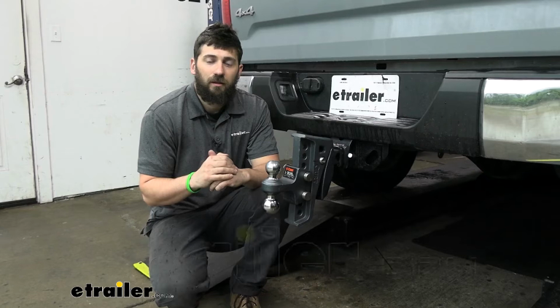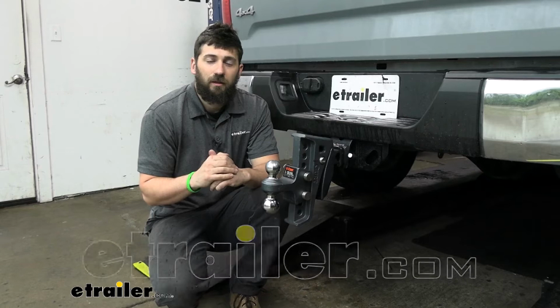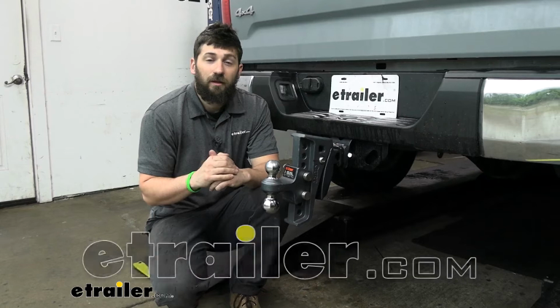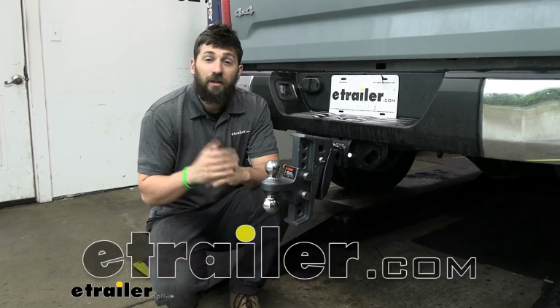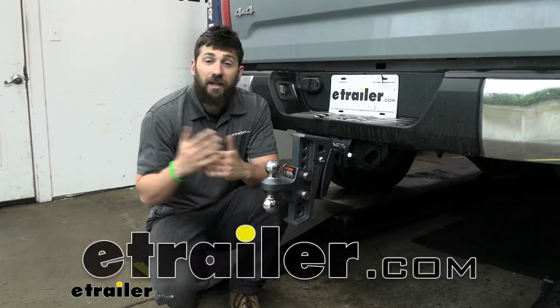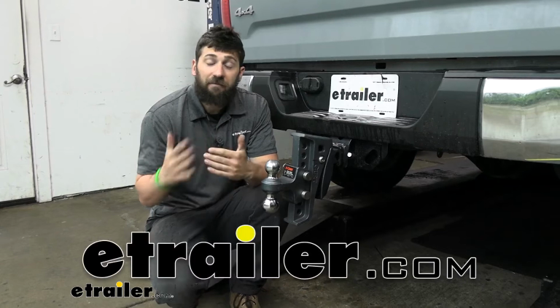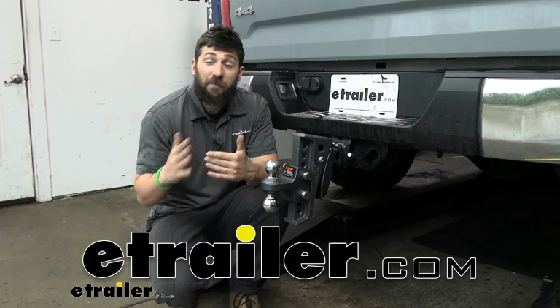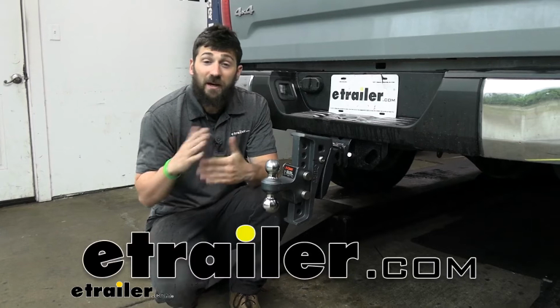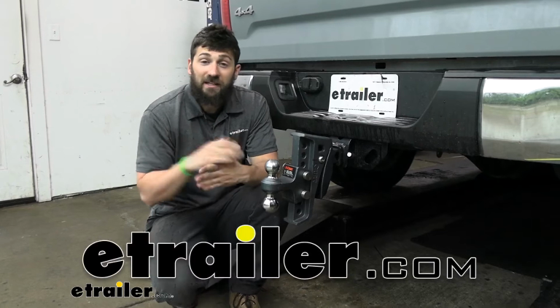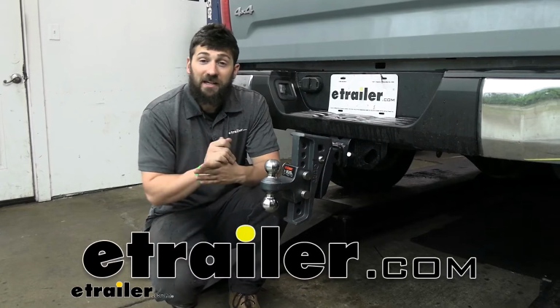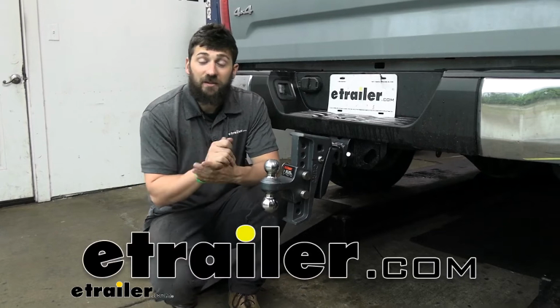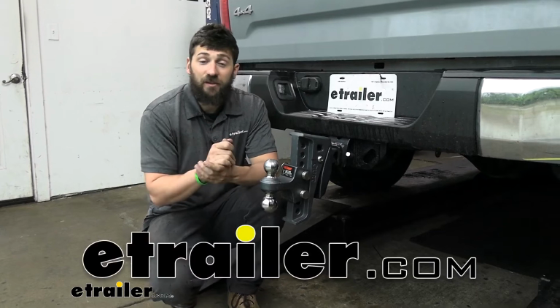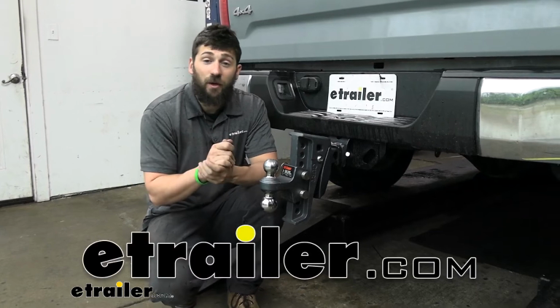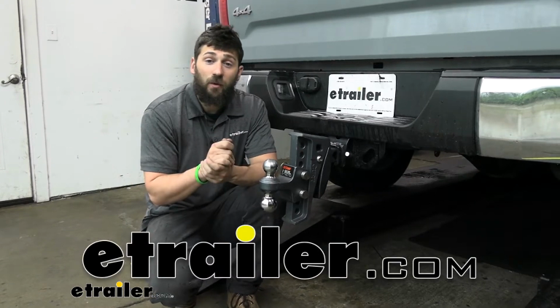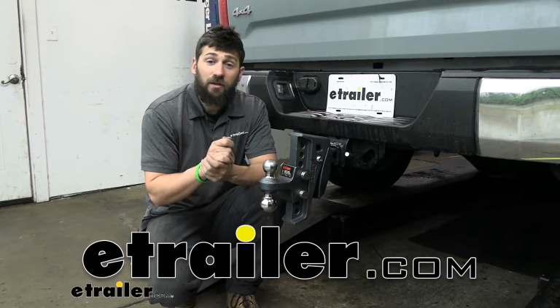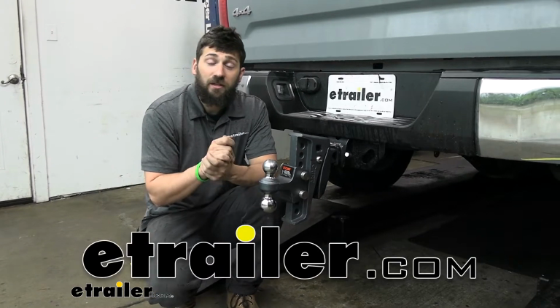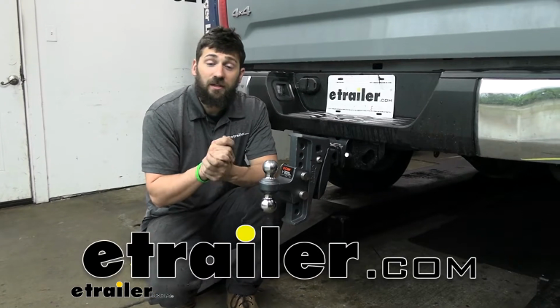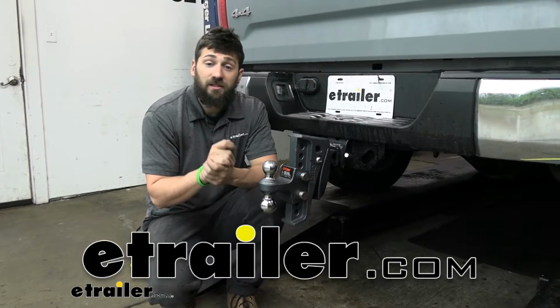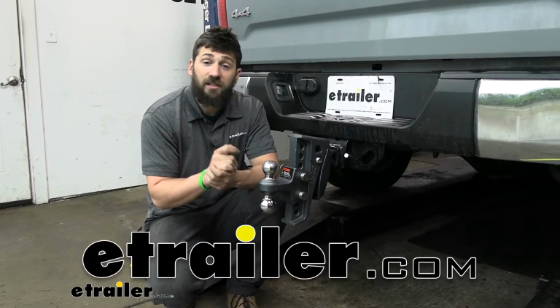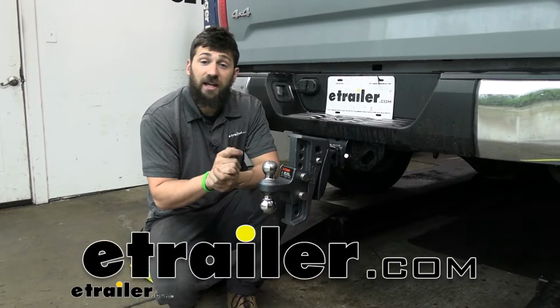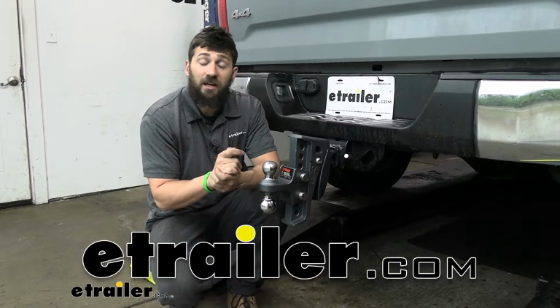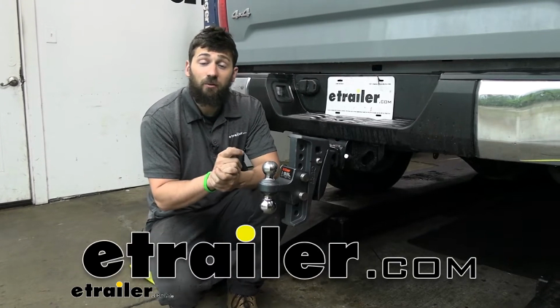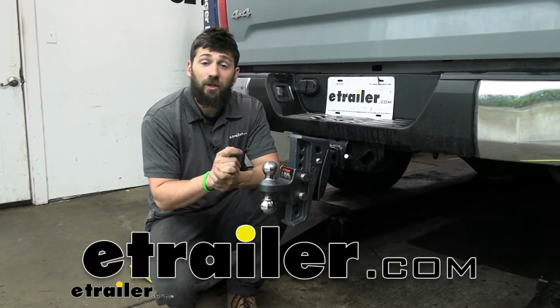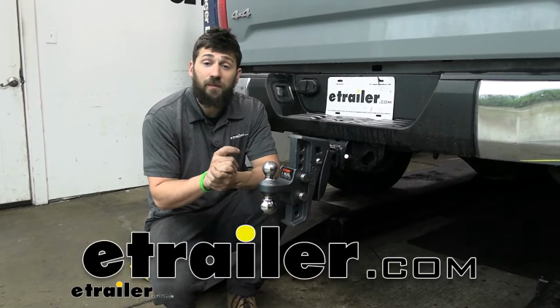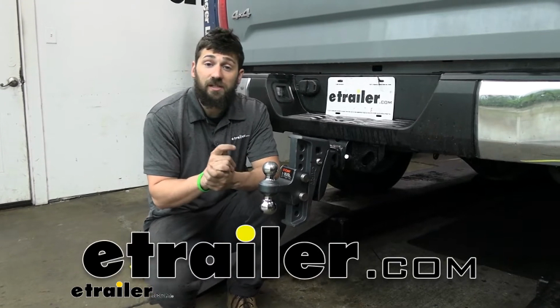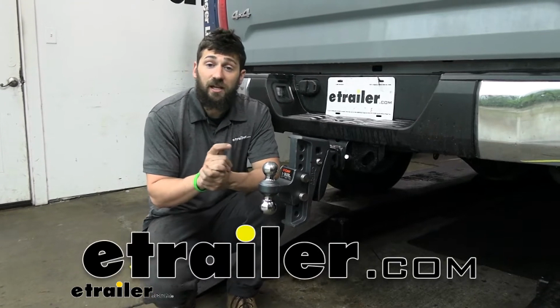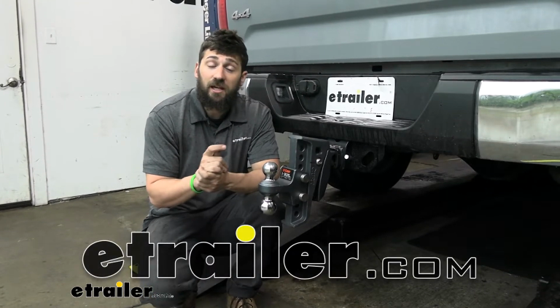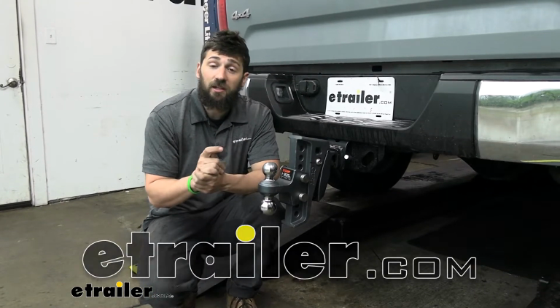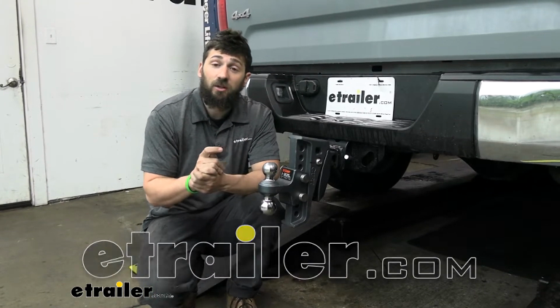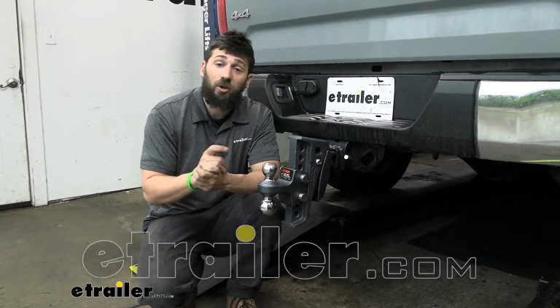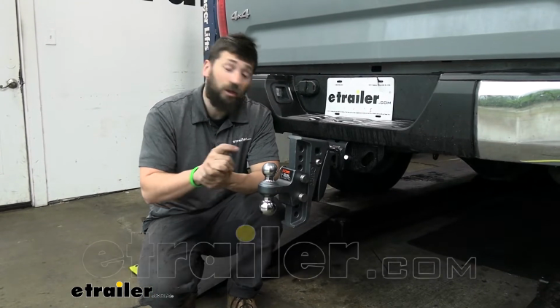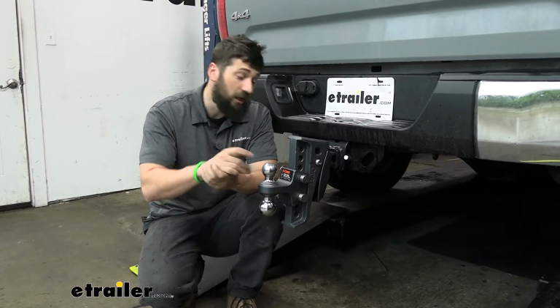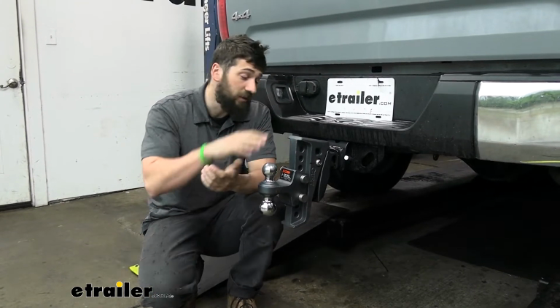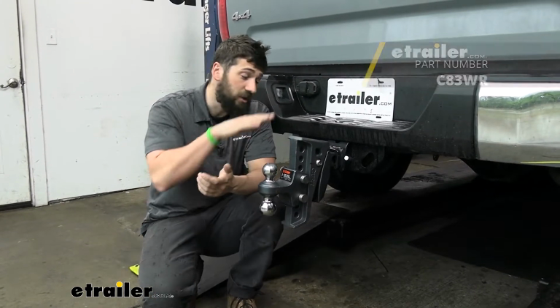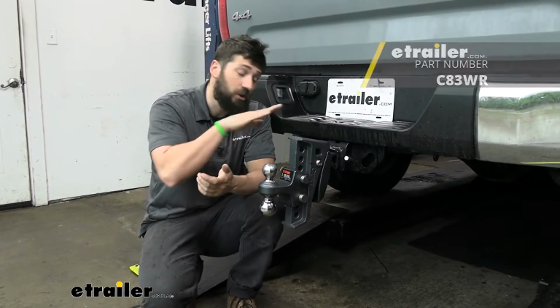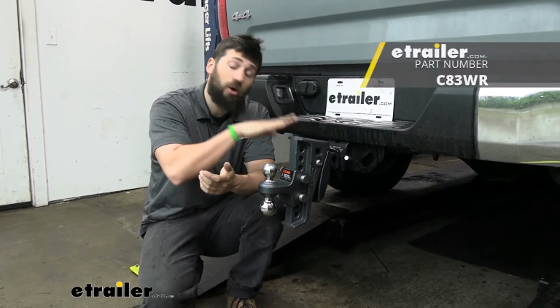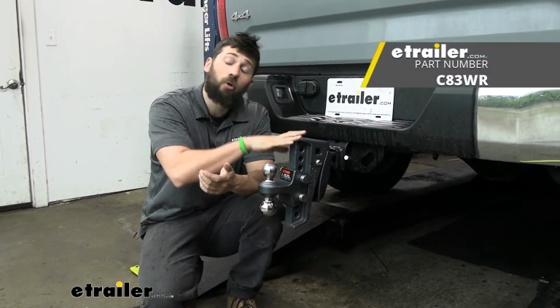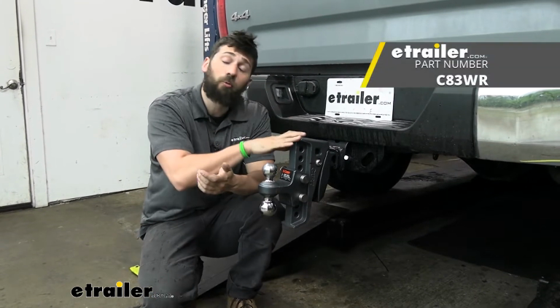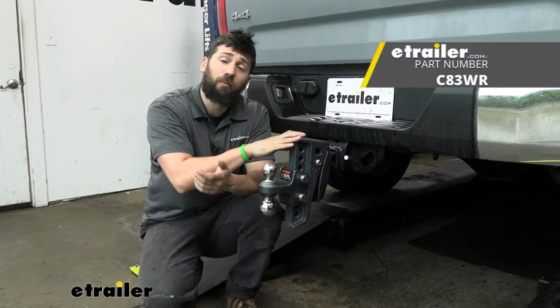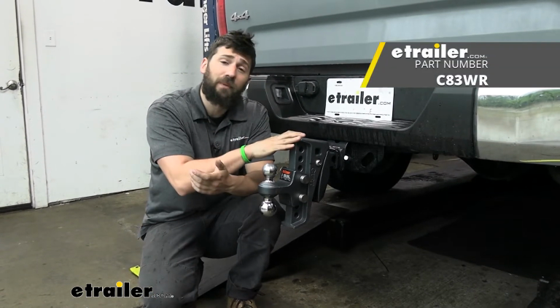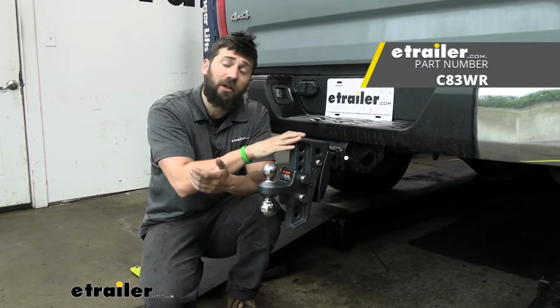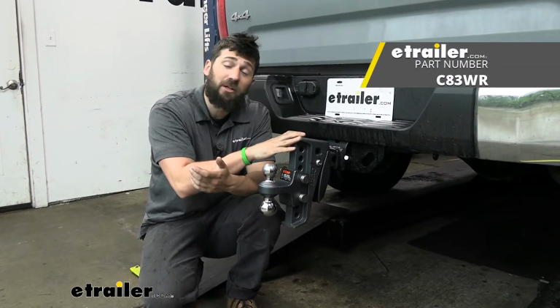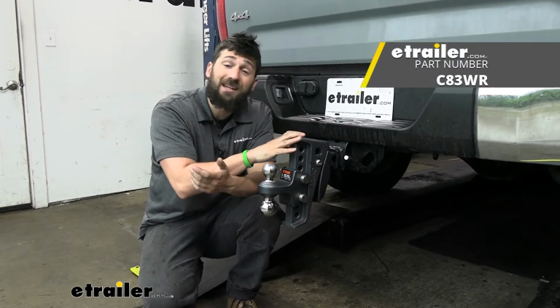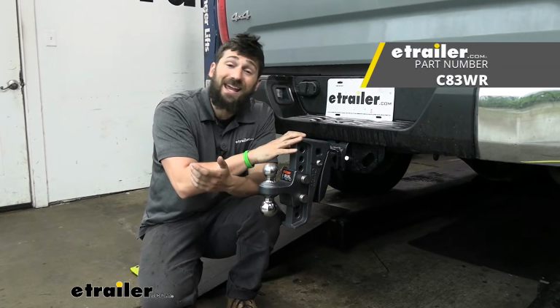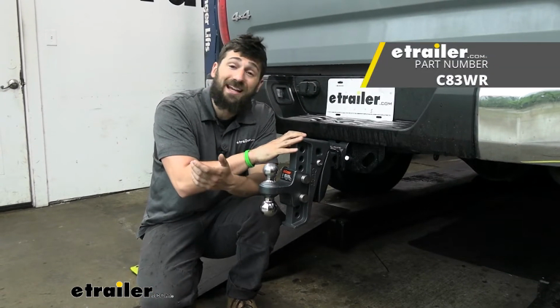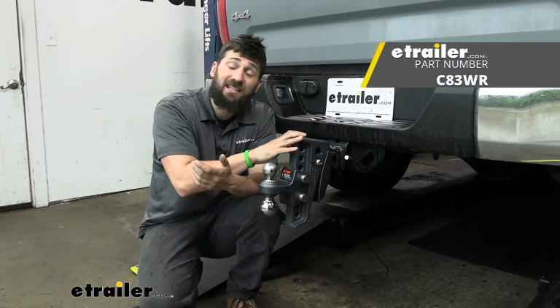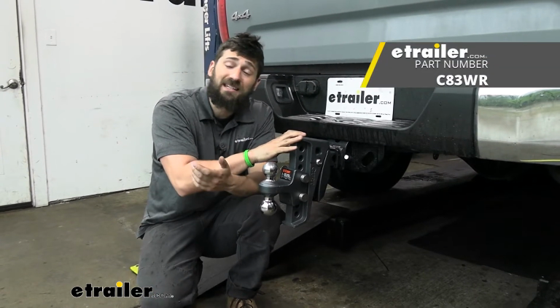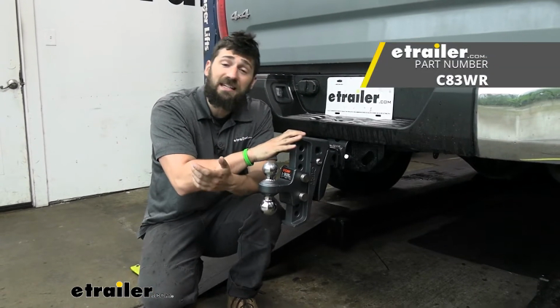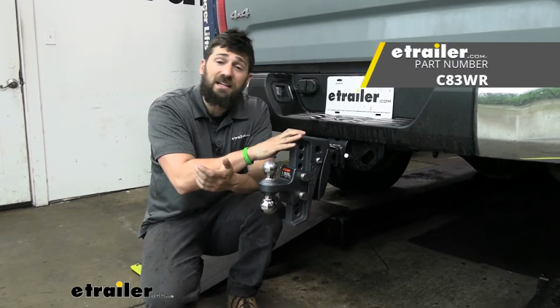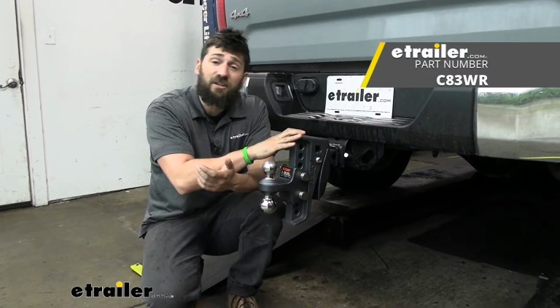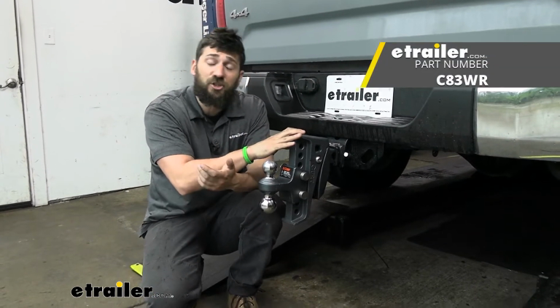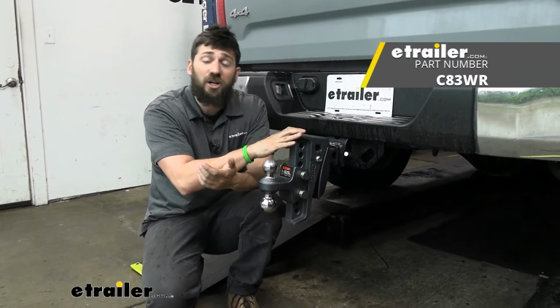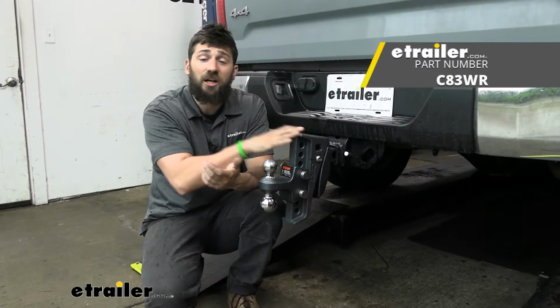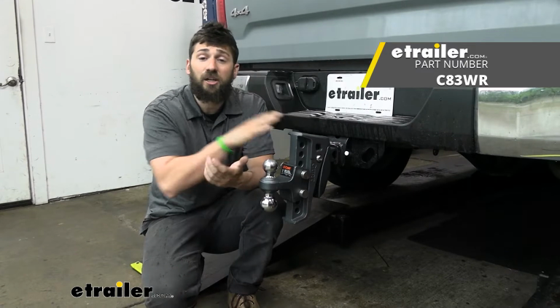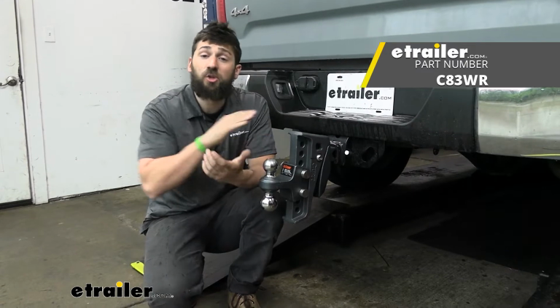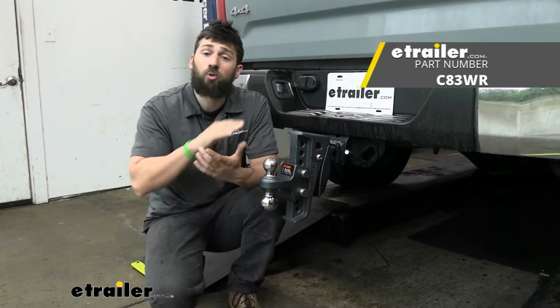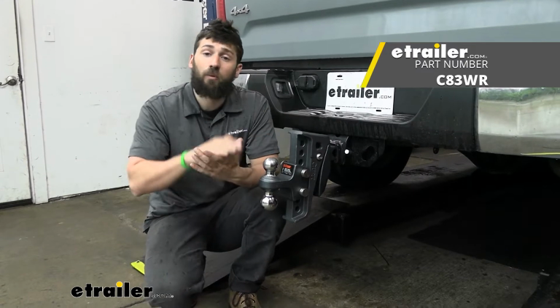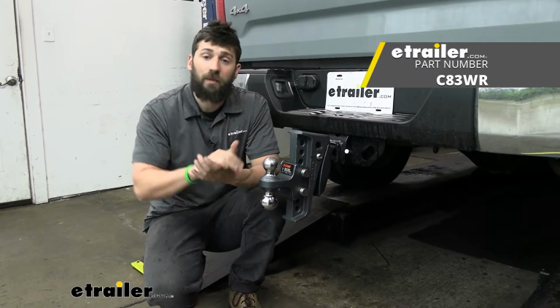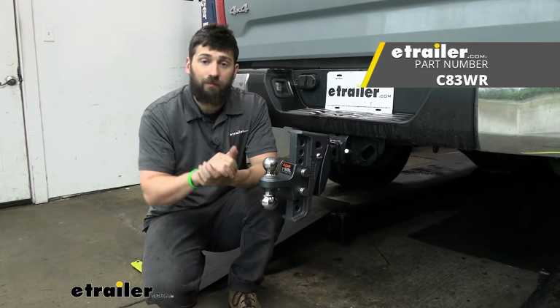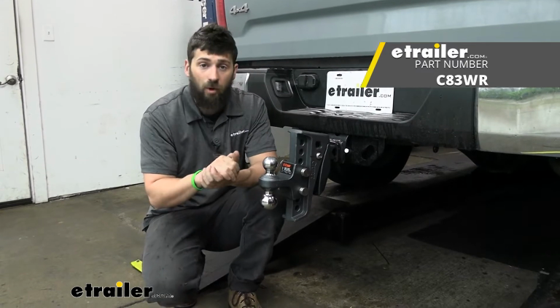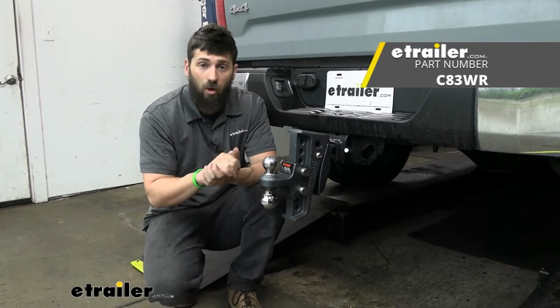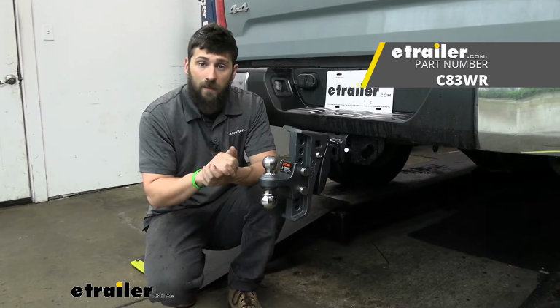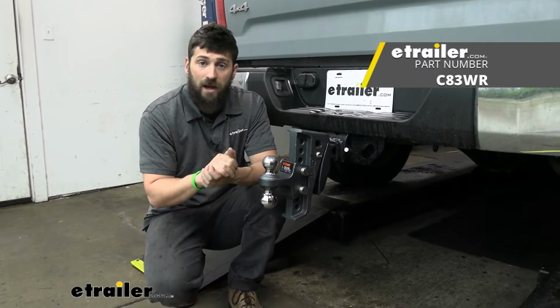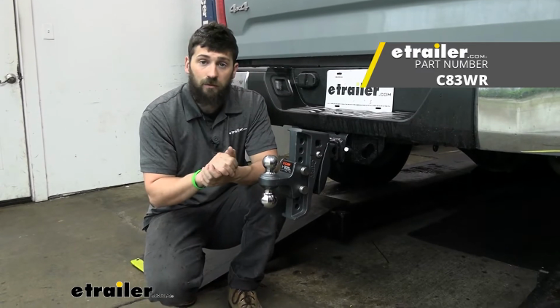Hey everybody, how's it going? Today we're going to be taking a look at the Curt Rebellion XD shock absorbing ball mount.